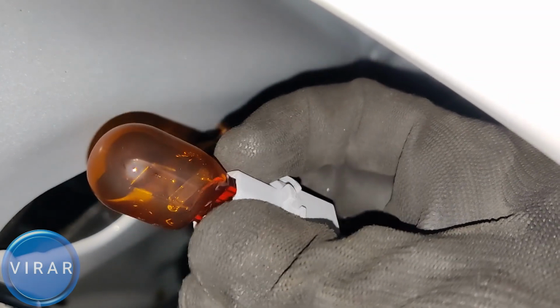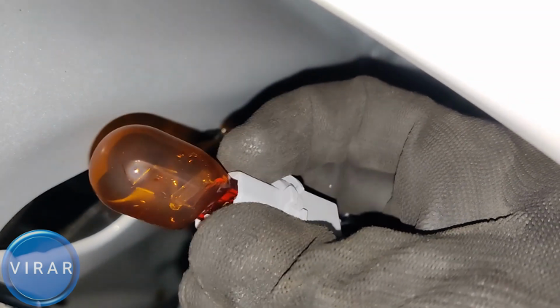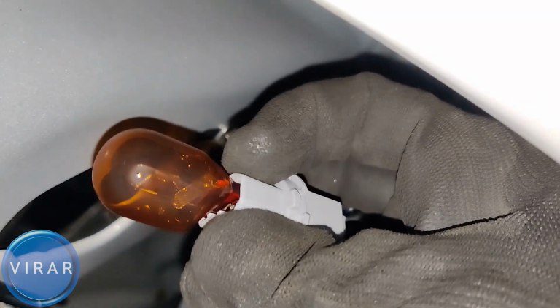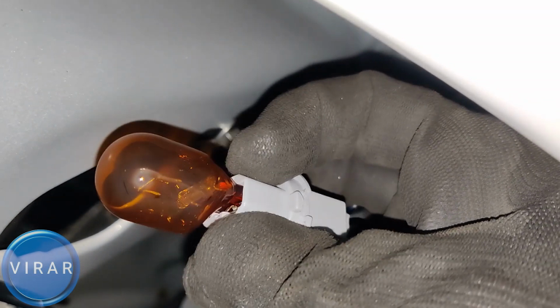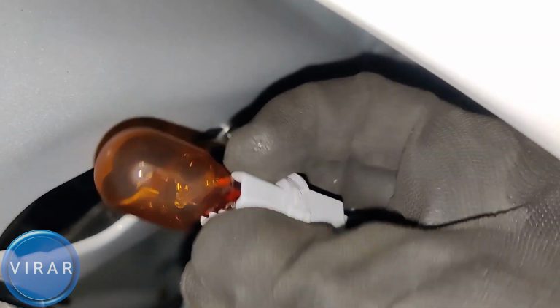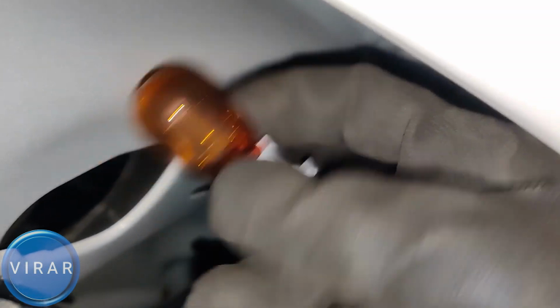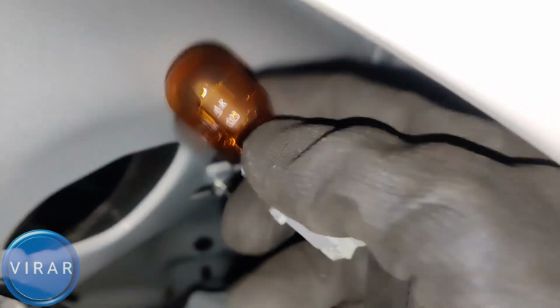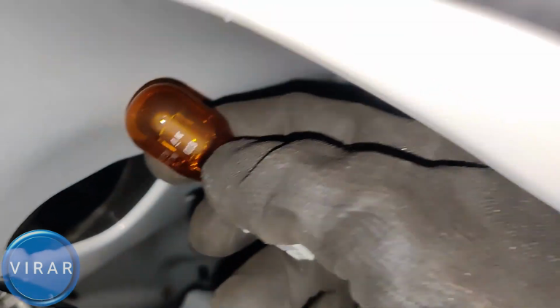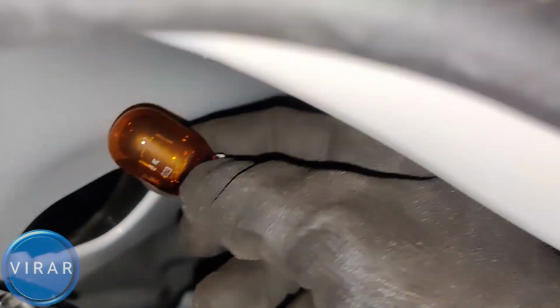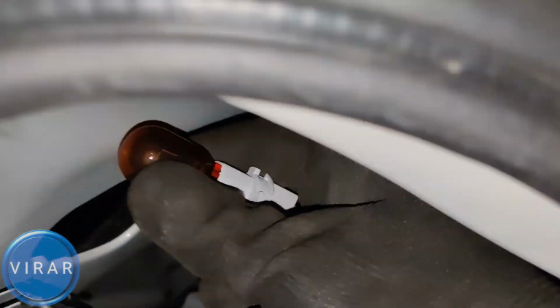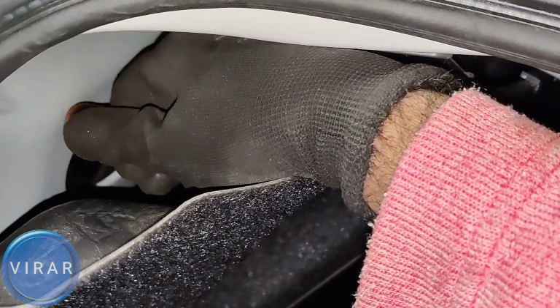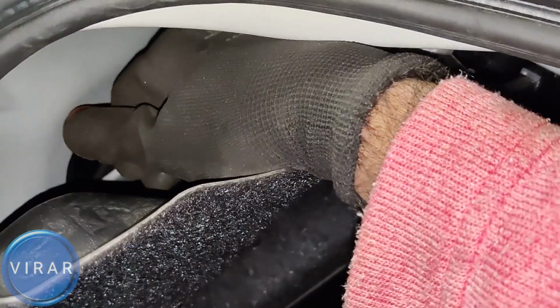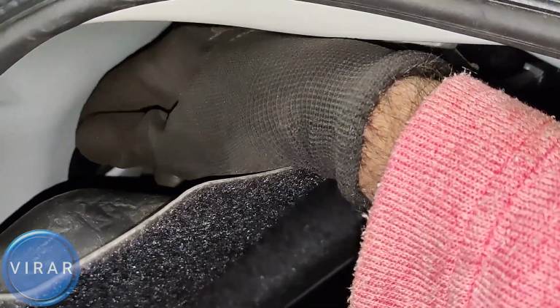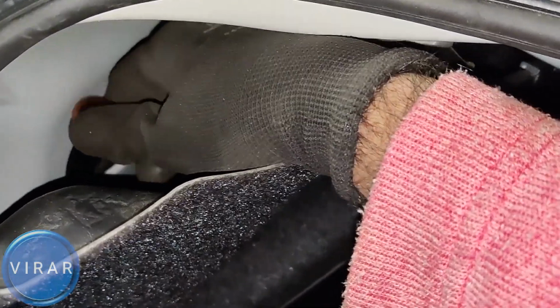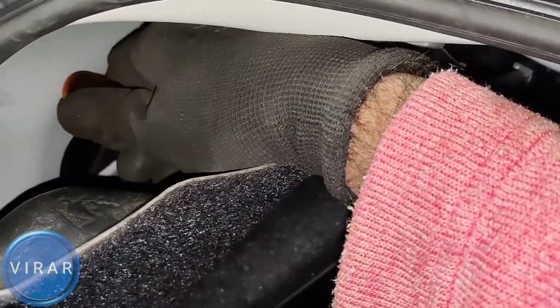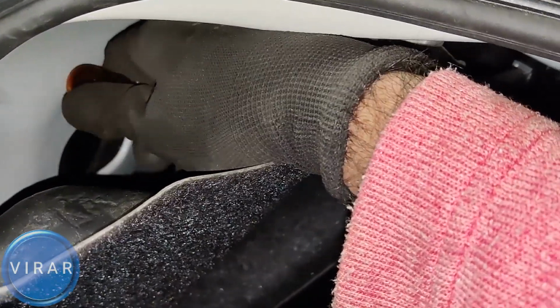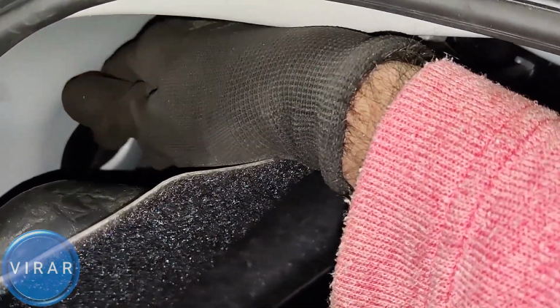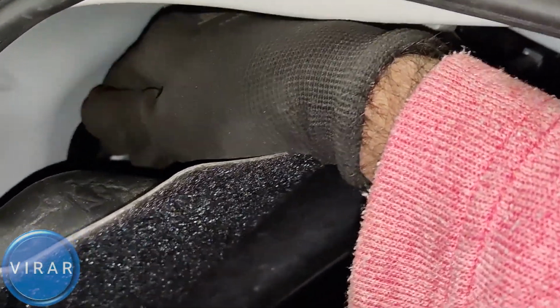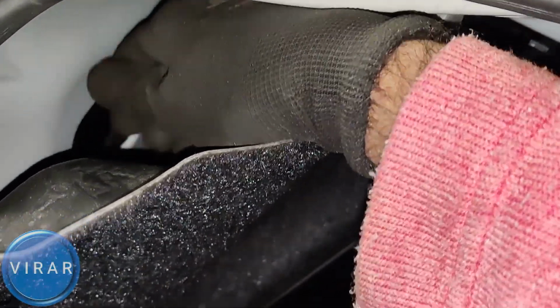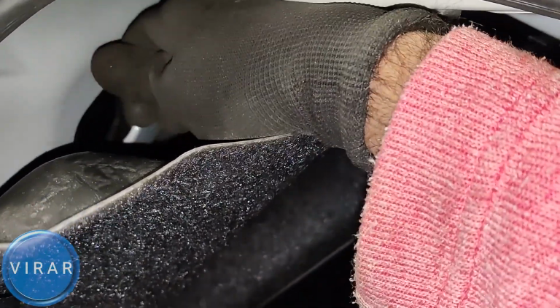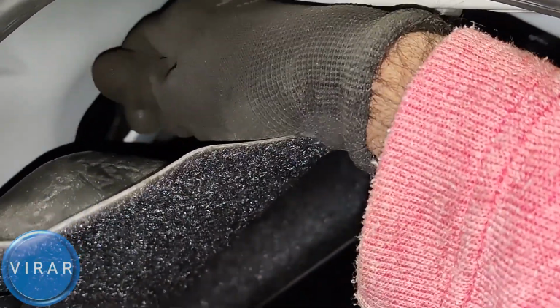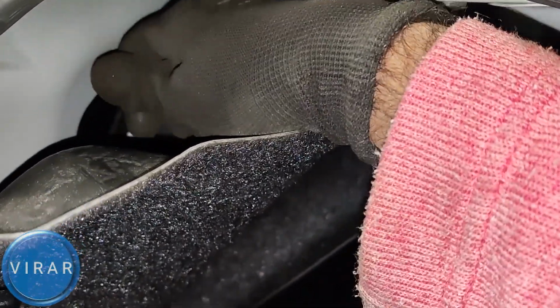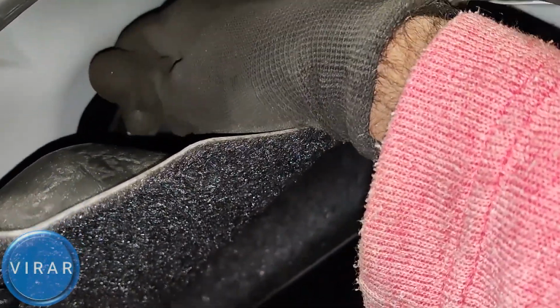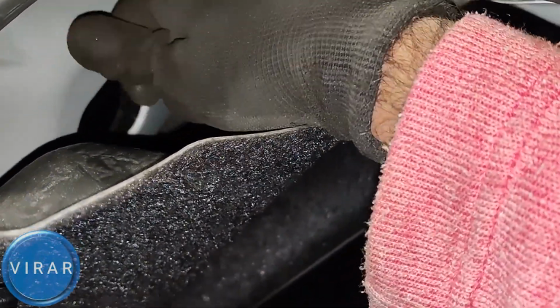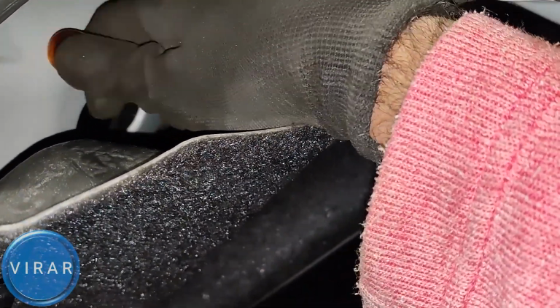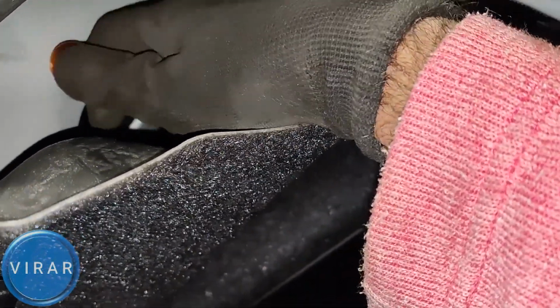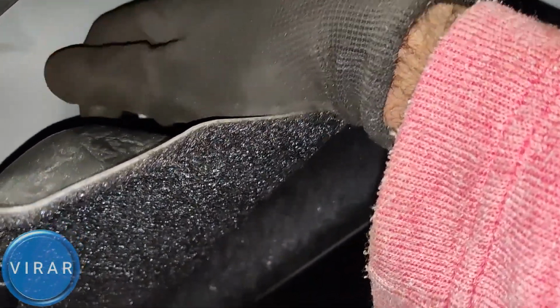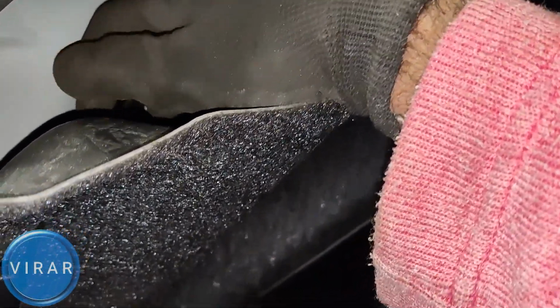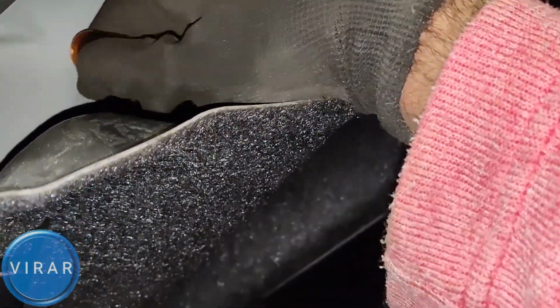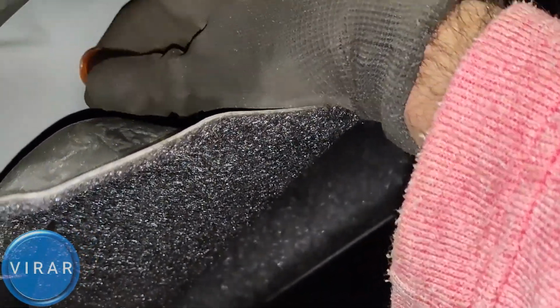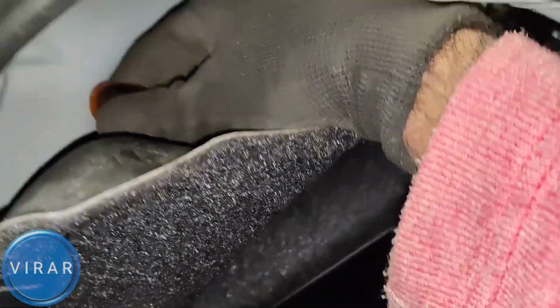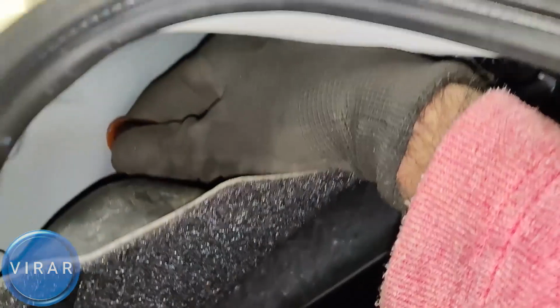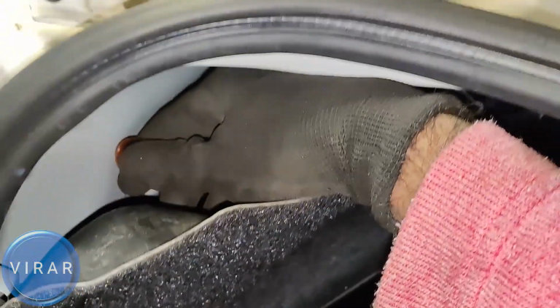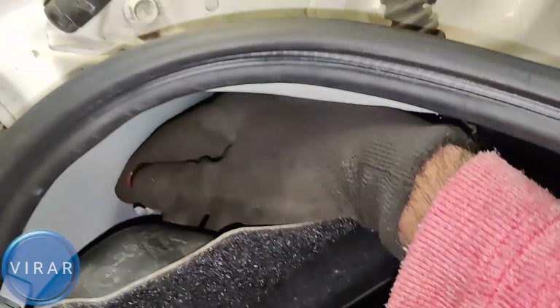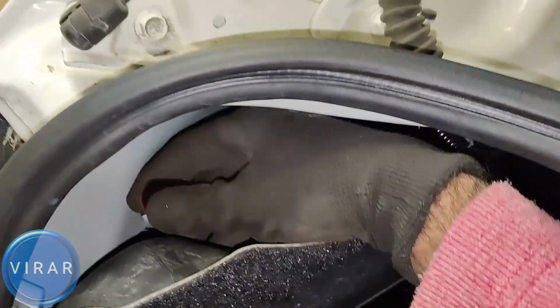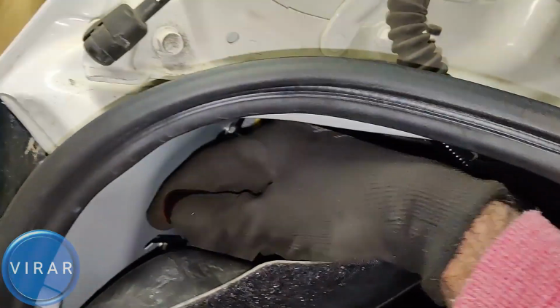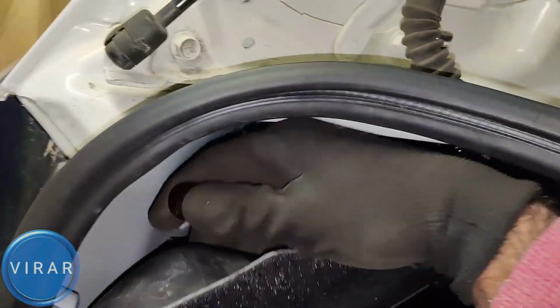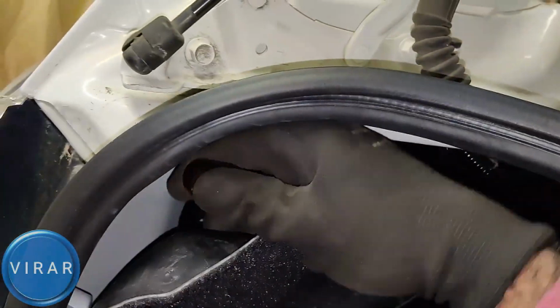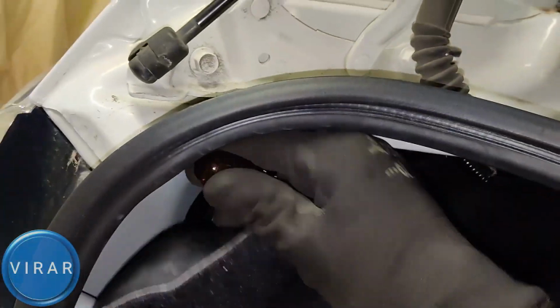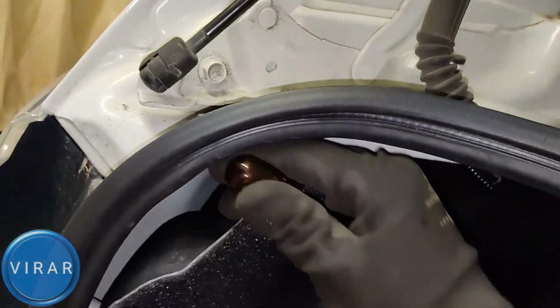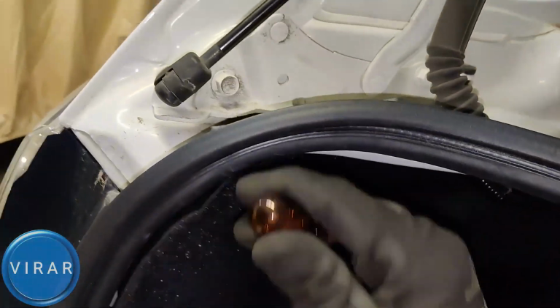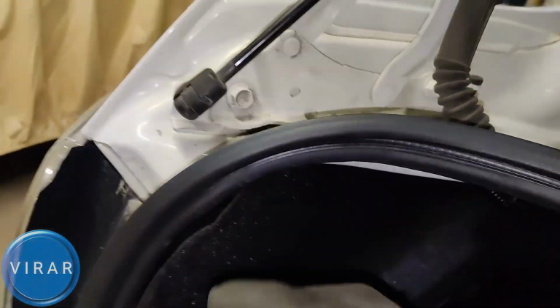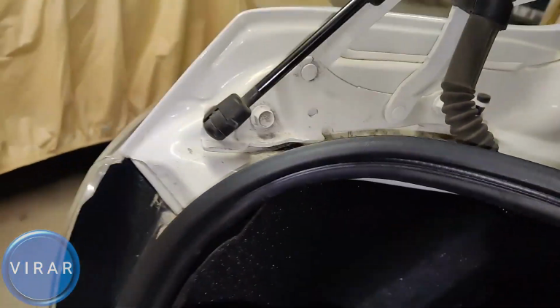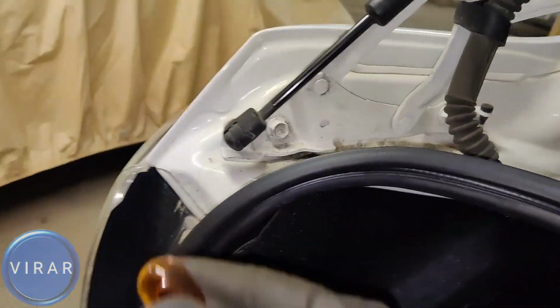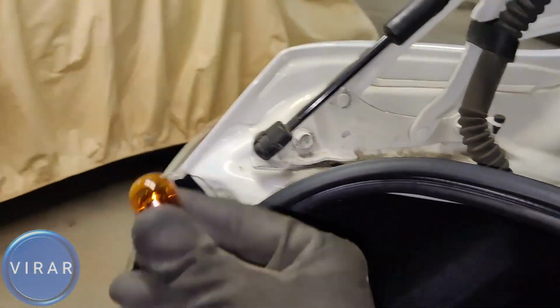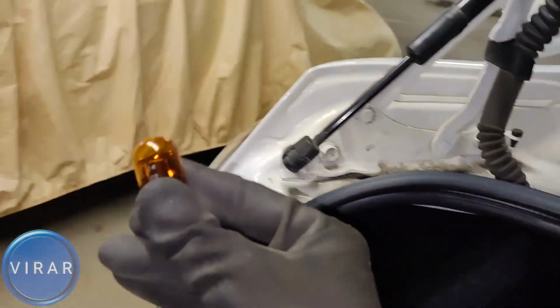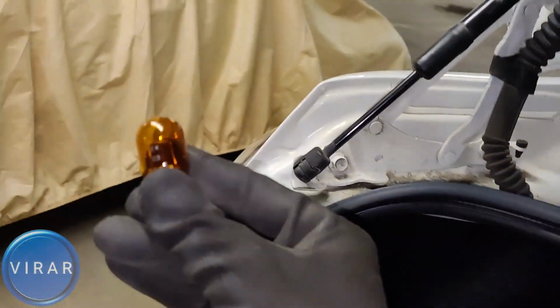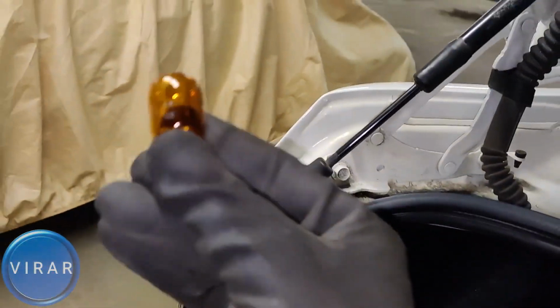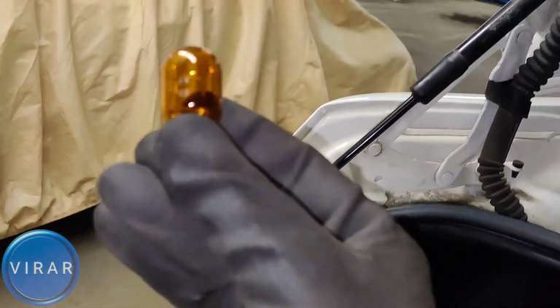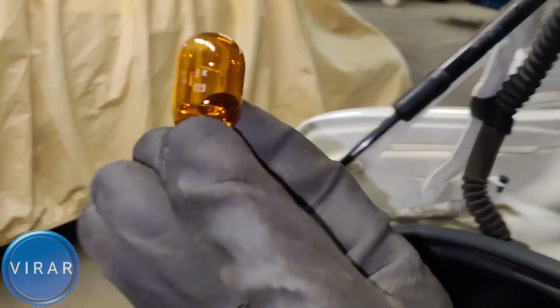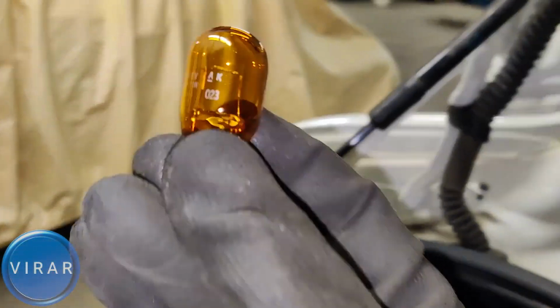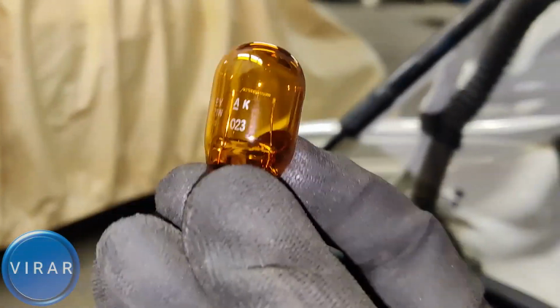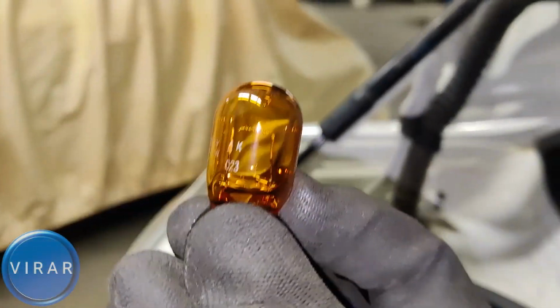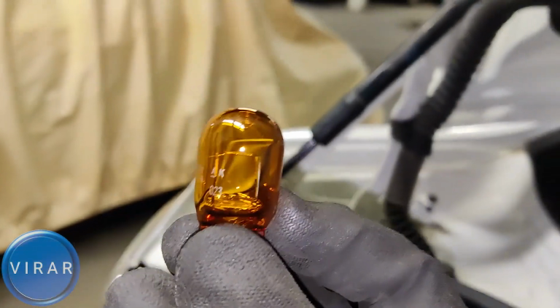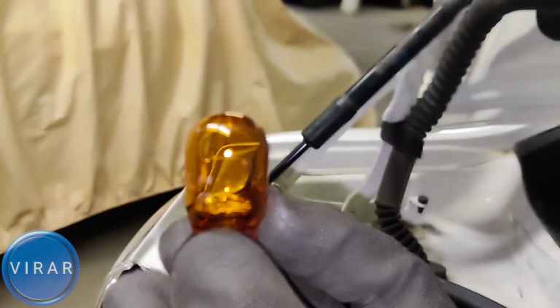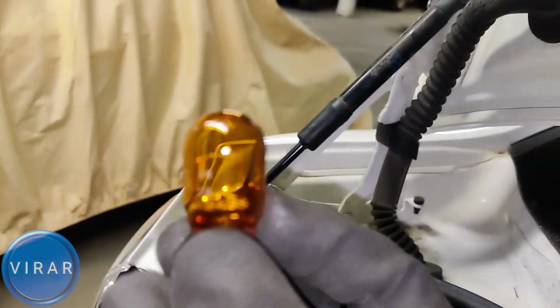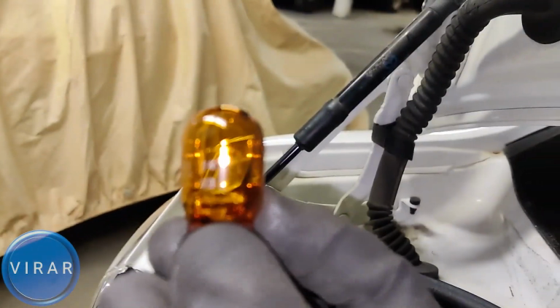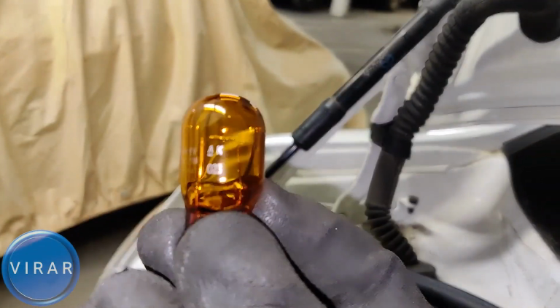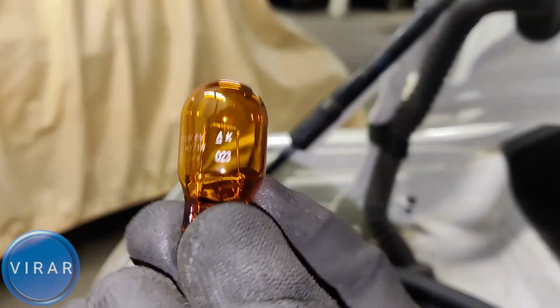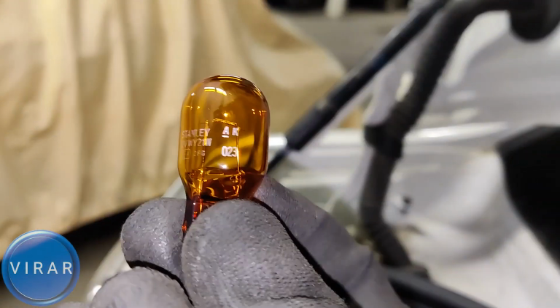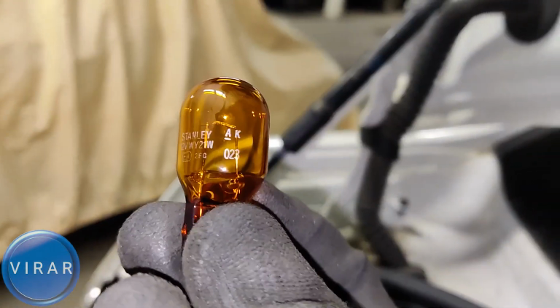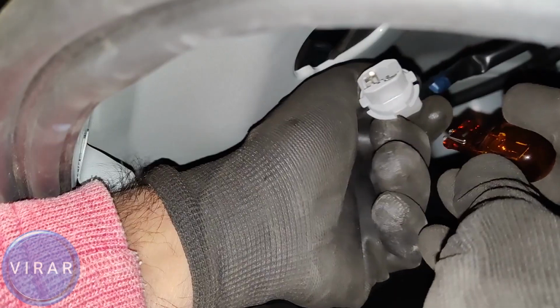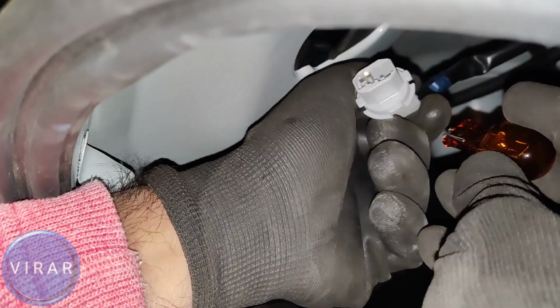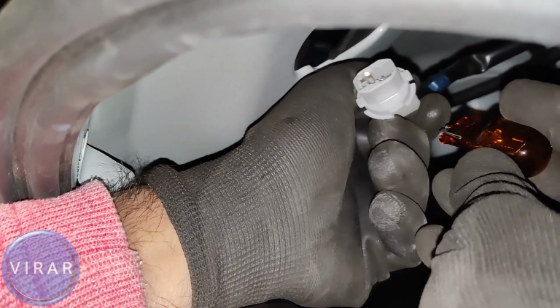I'd recommend replacing the bulb with an LED bulb — check the link in the description. Once you replace it, you don't have to do it again and again, because LED bulbs last for a long time.